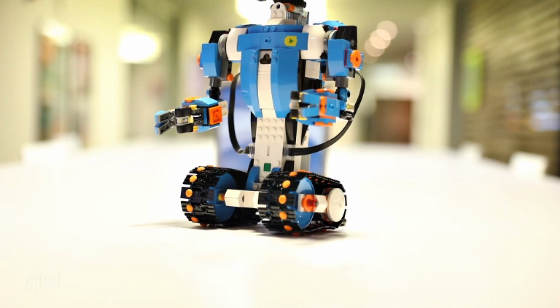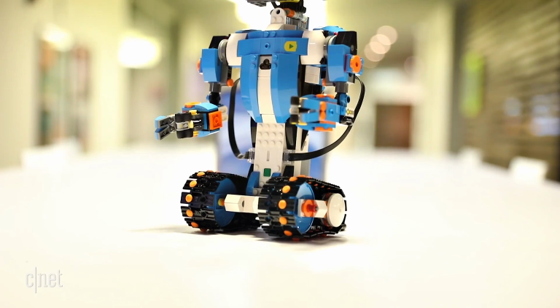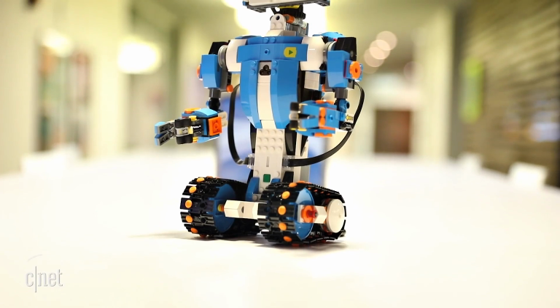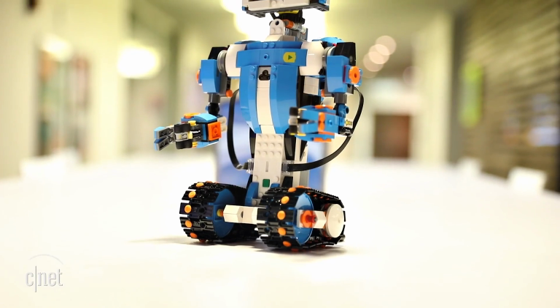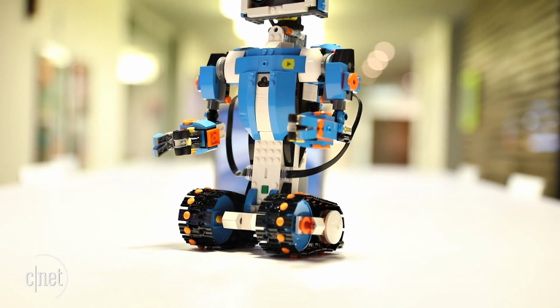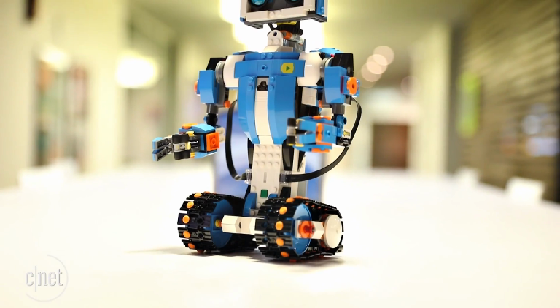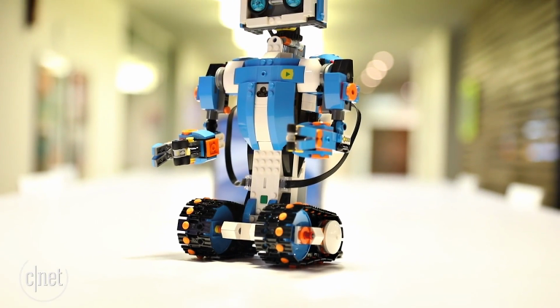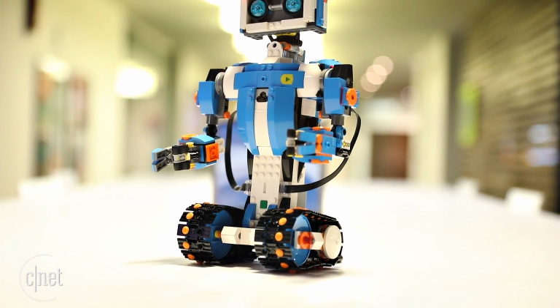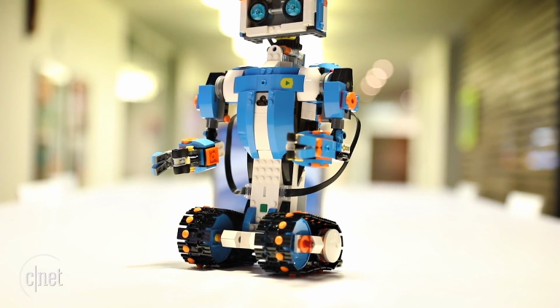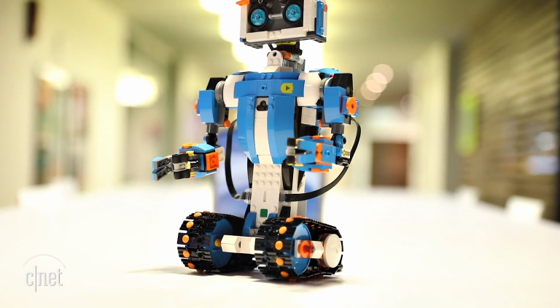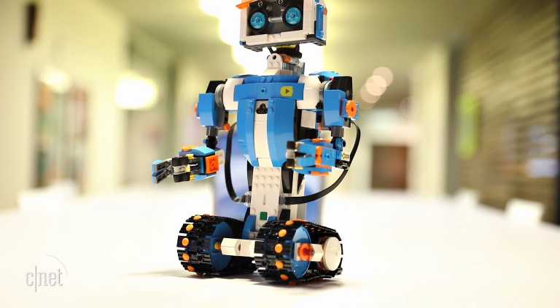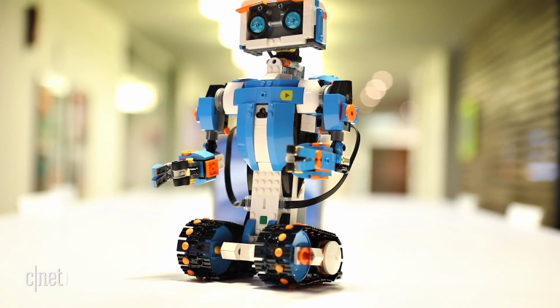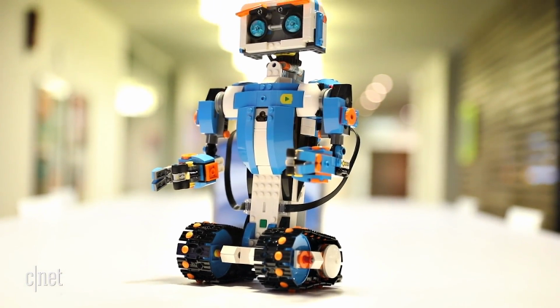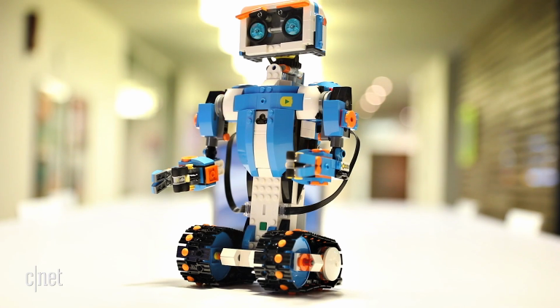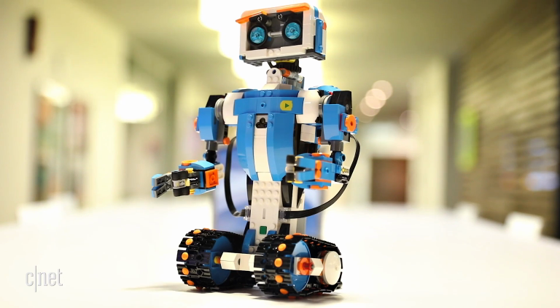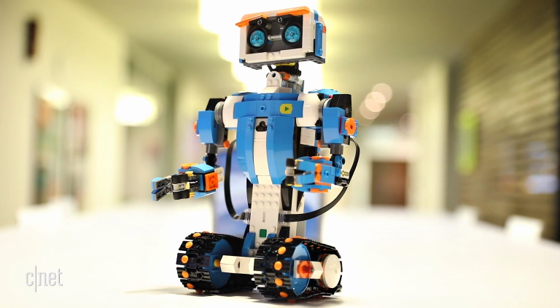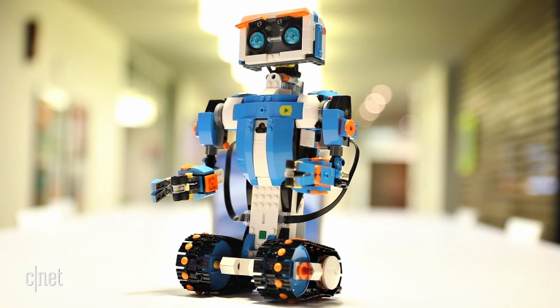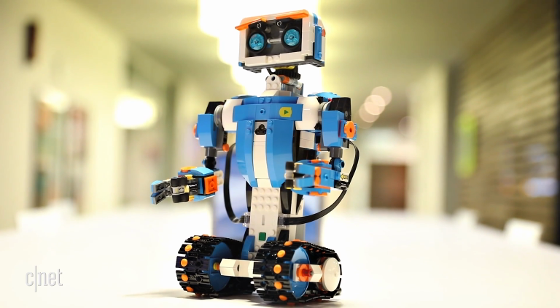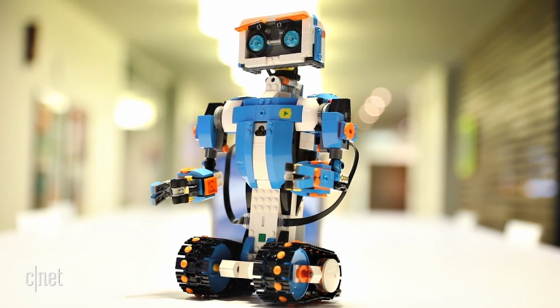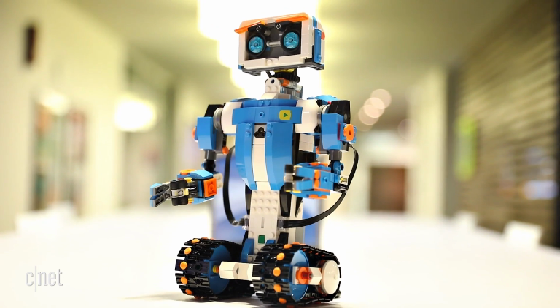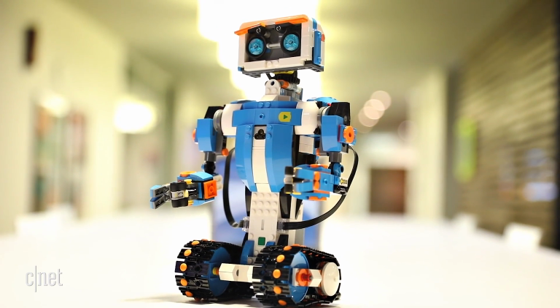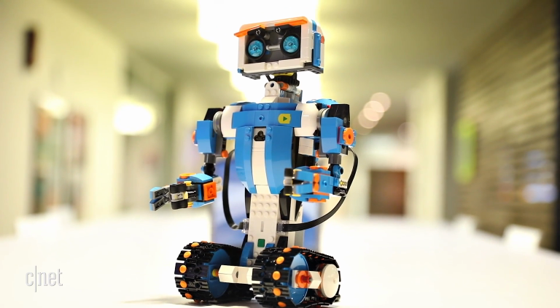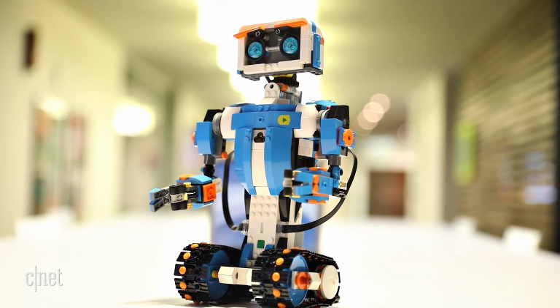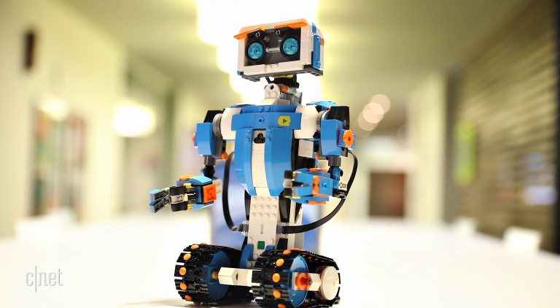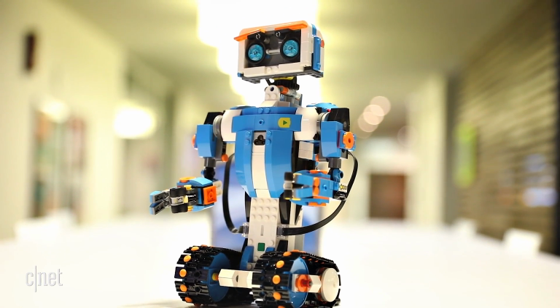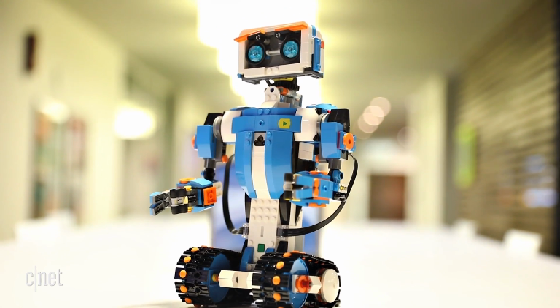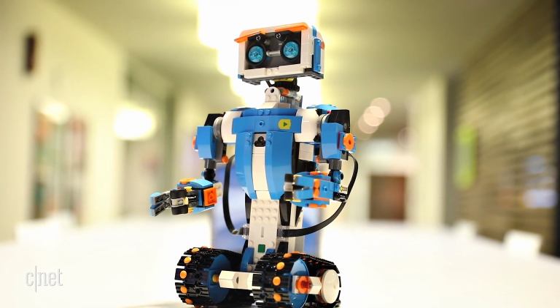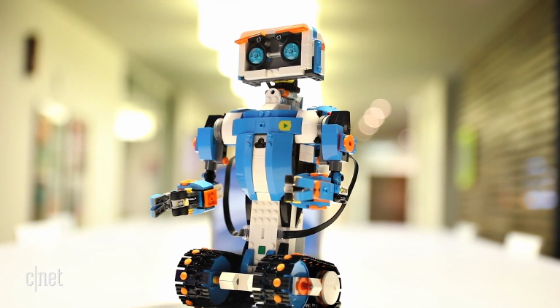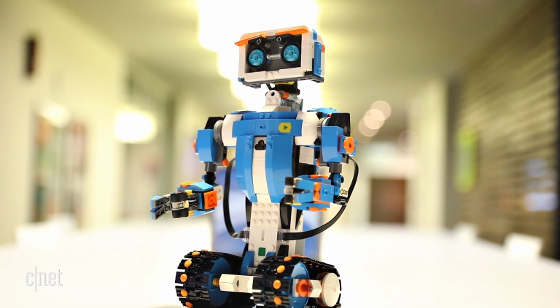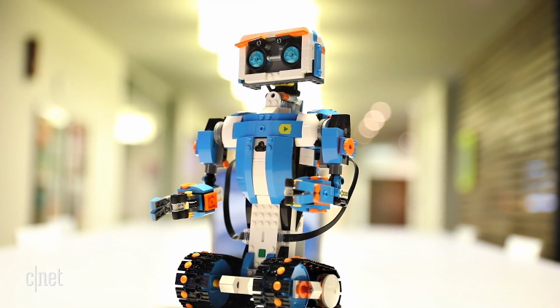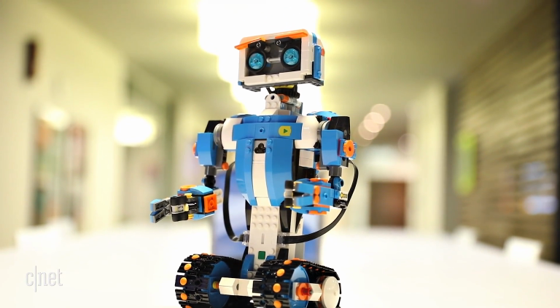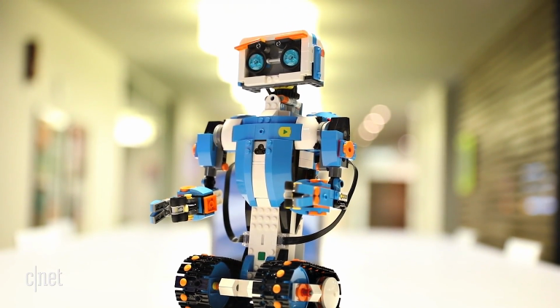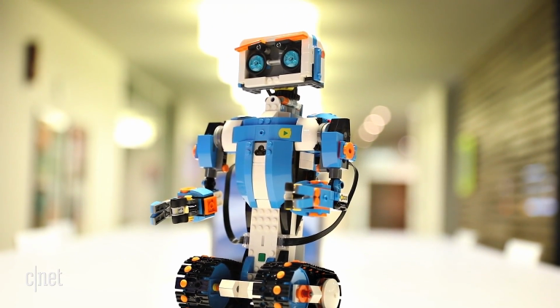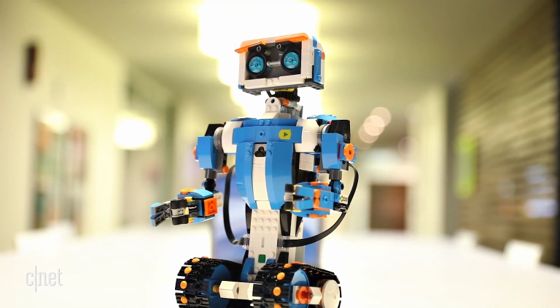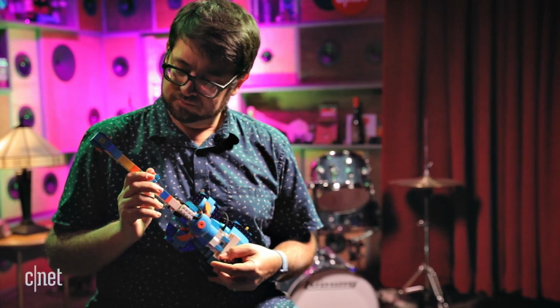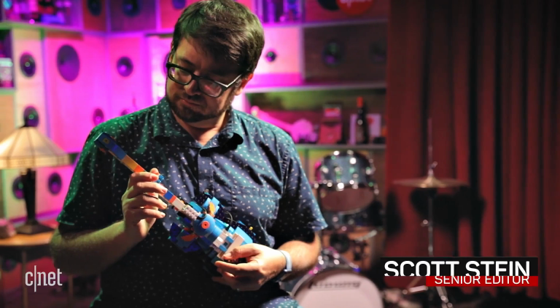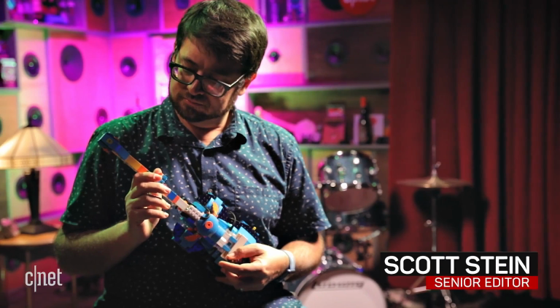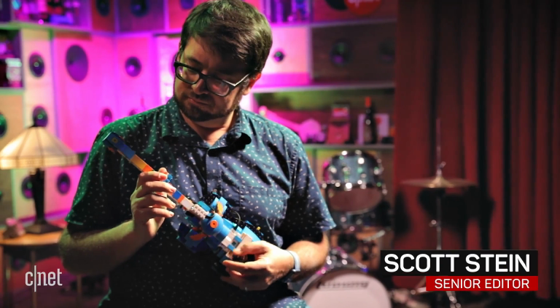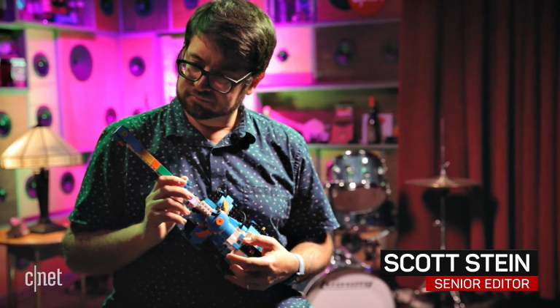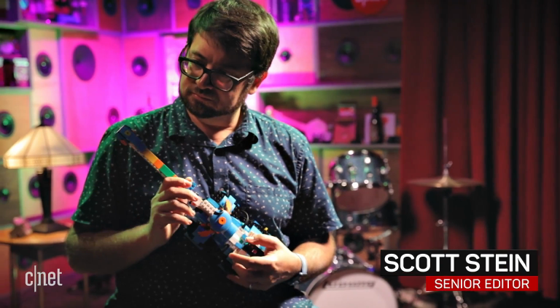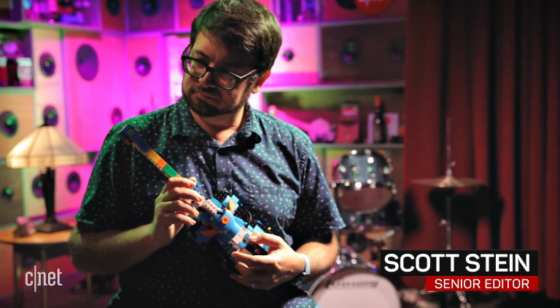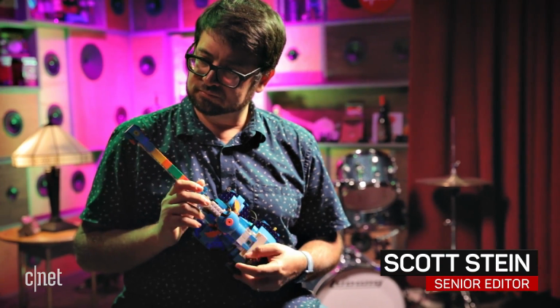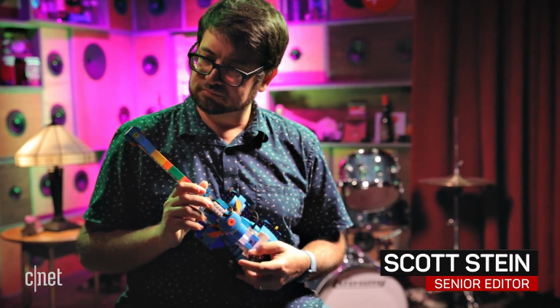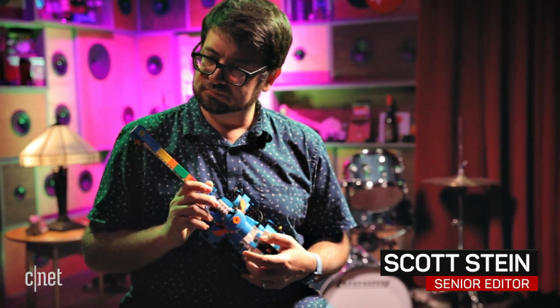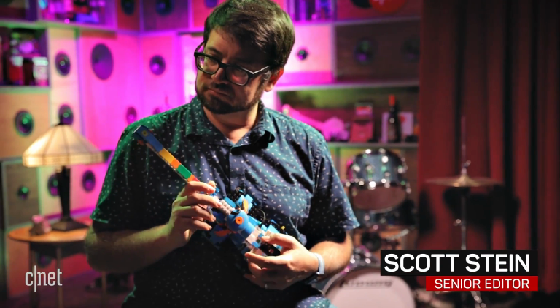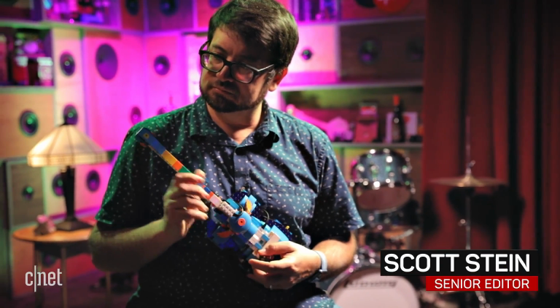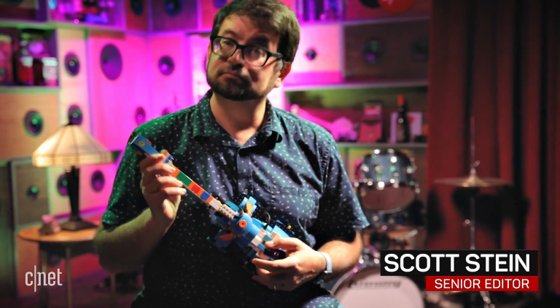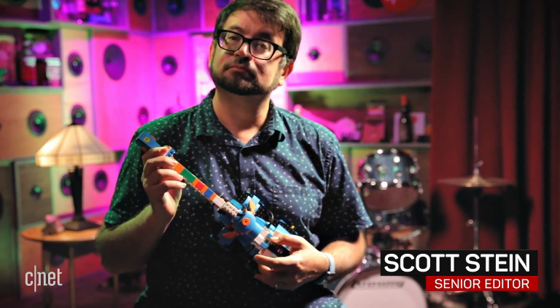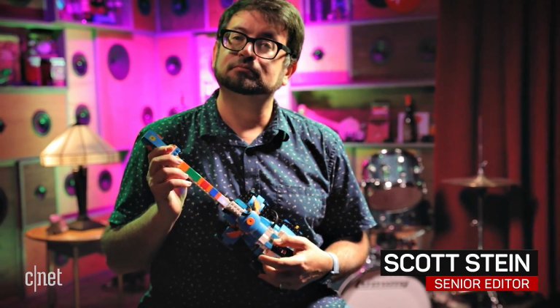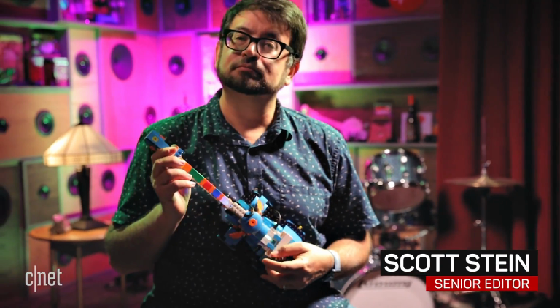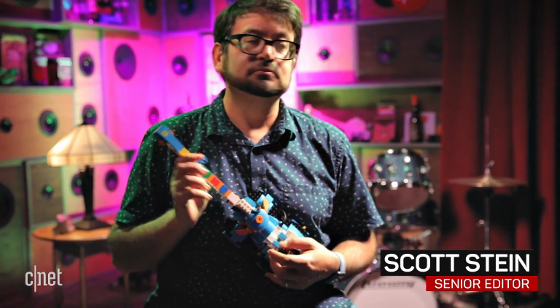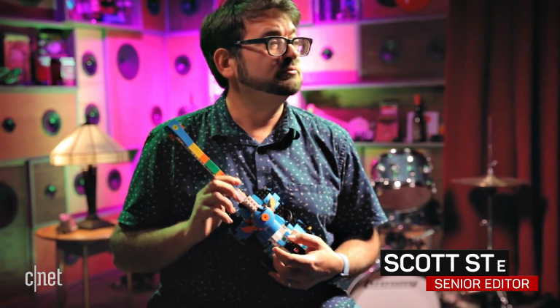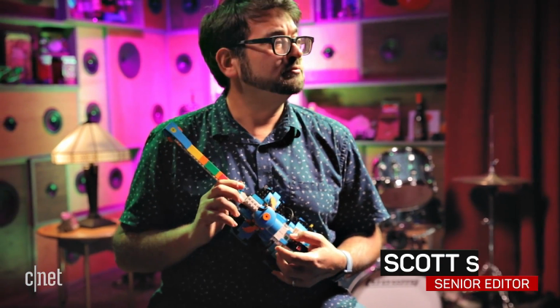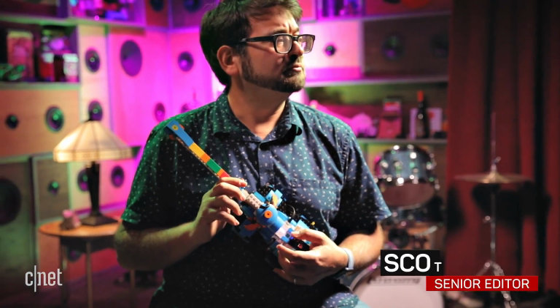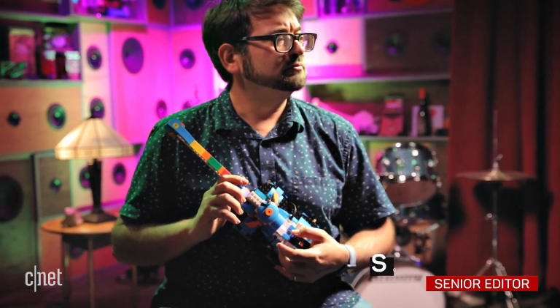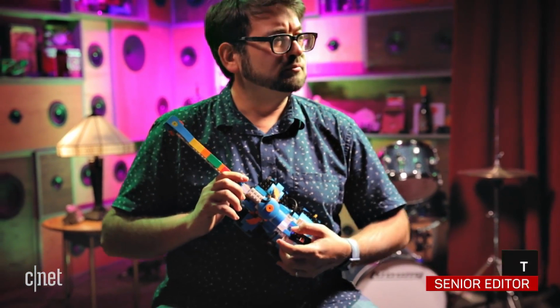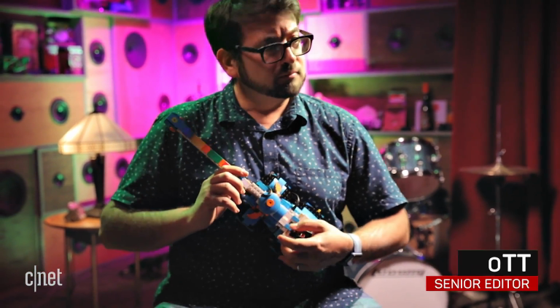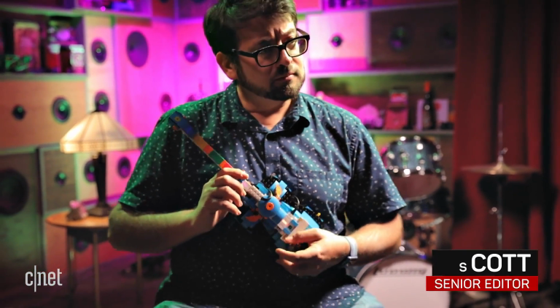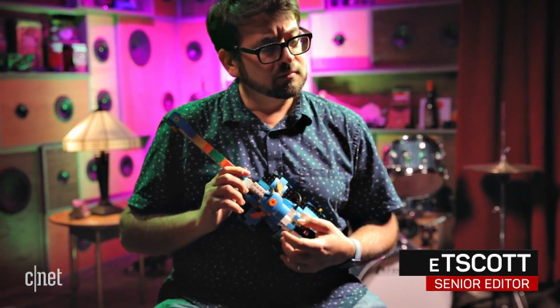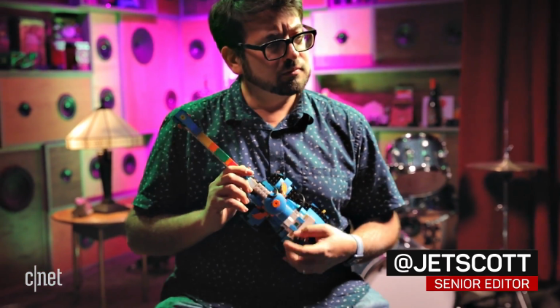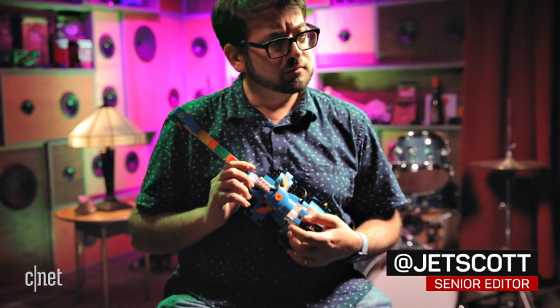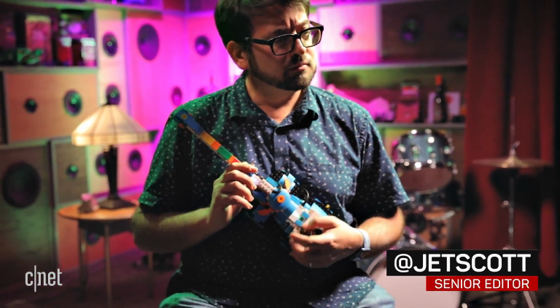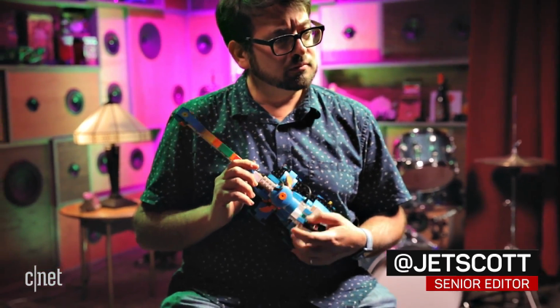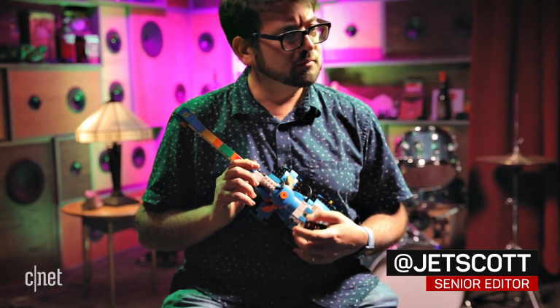LEGO Boost is the best of both worlds. It's a big LEGO construction set and it's a programmable robotics kit. And so far, it's pretty great.